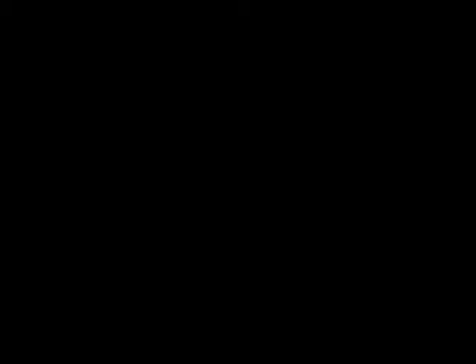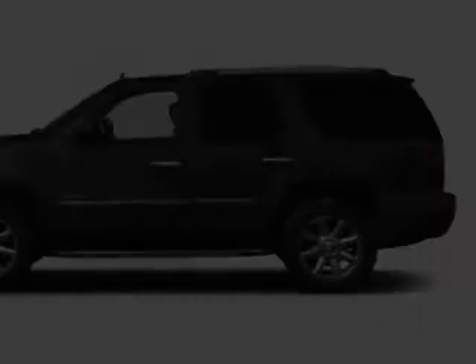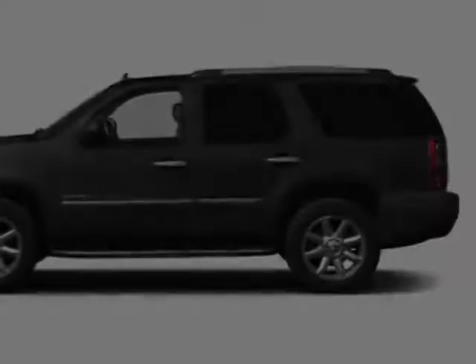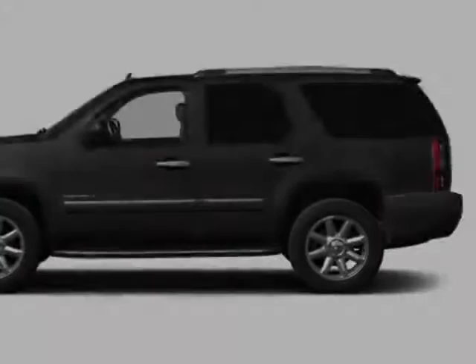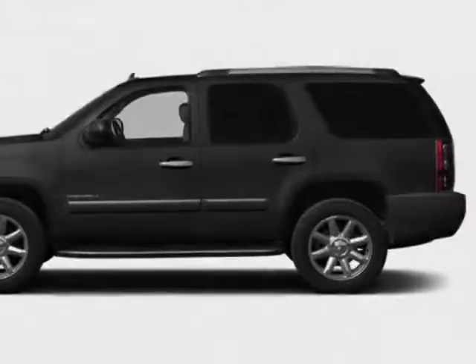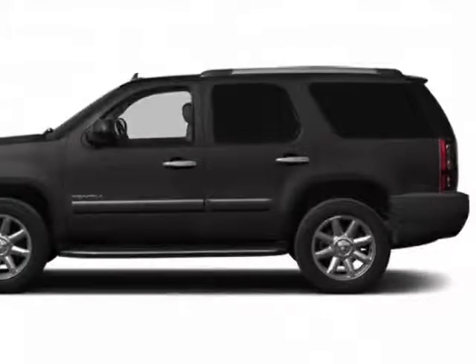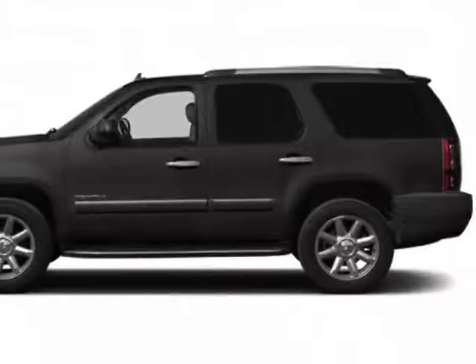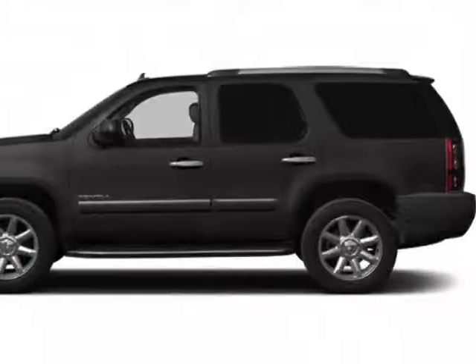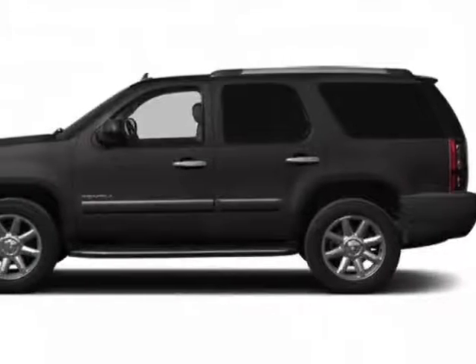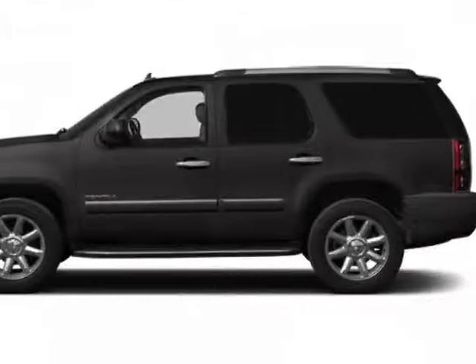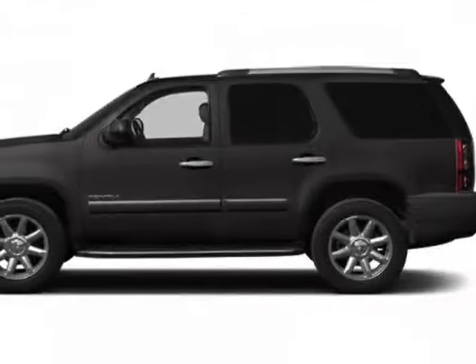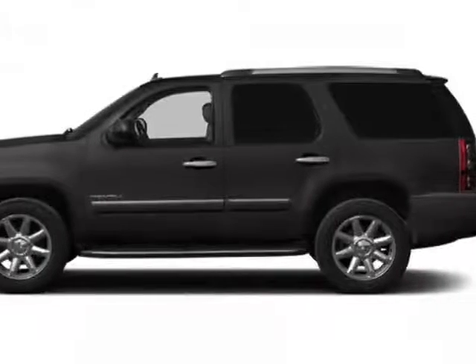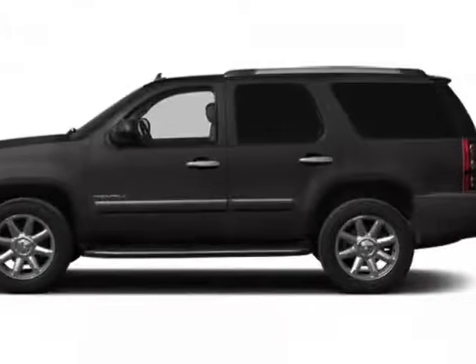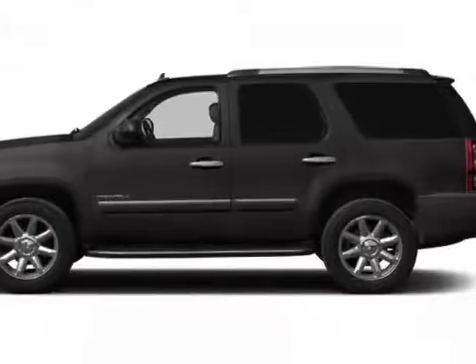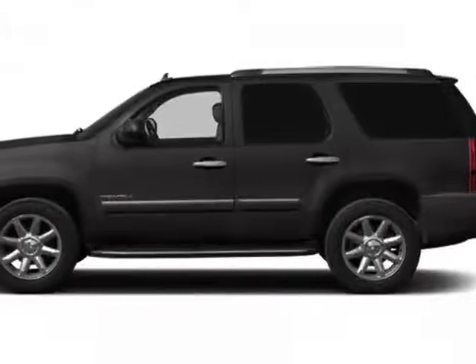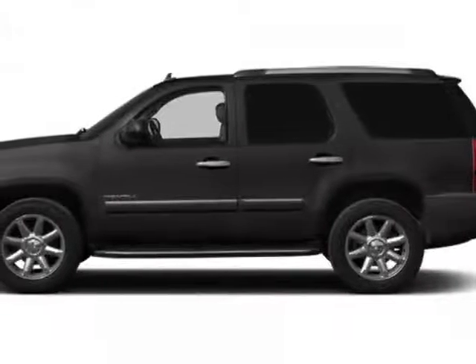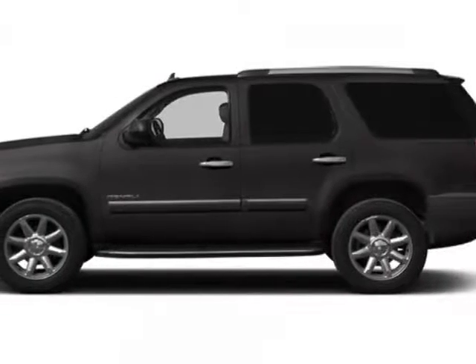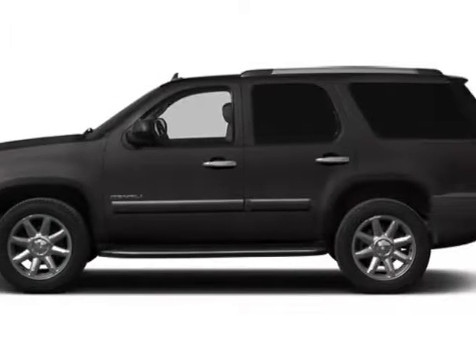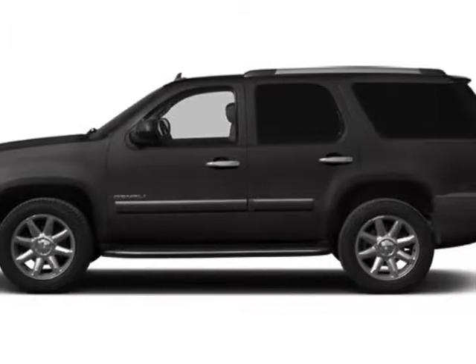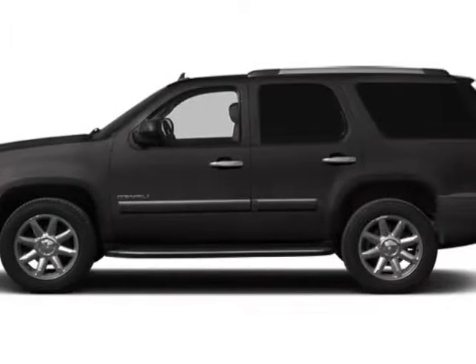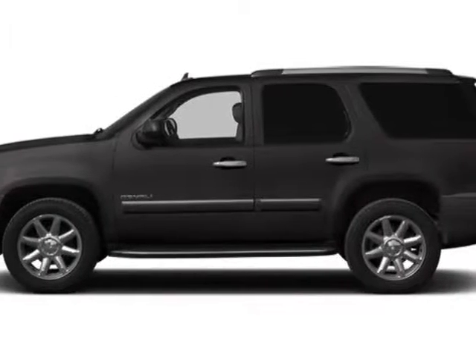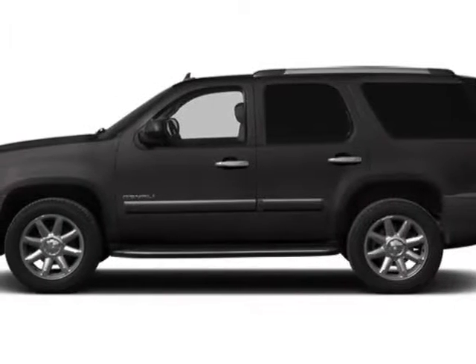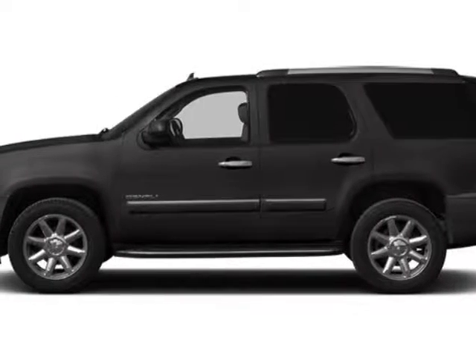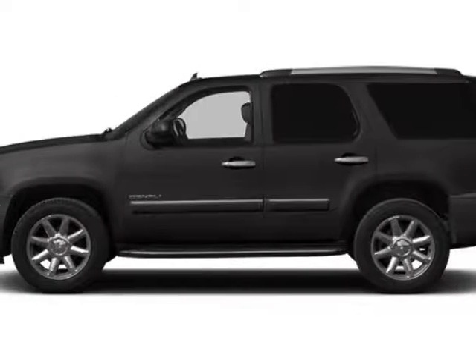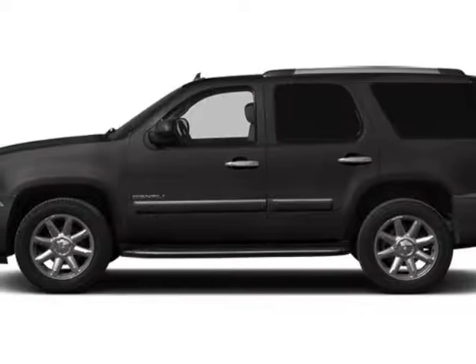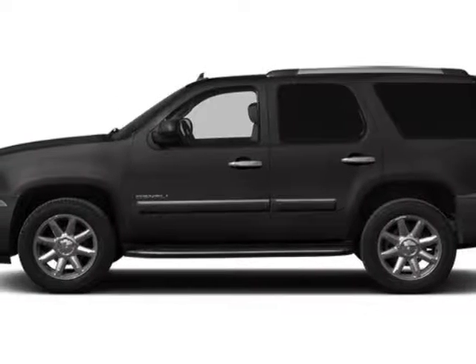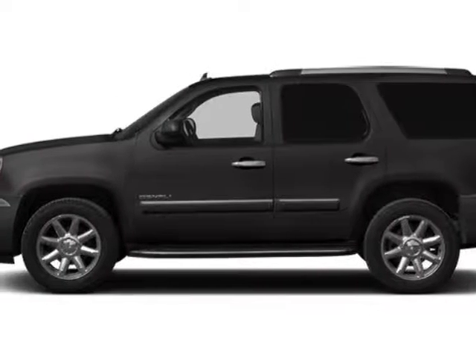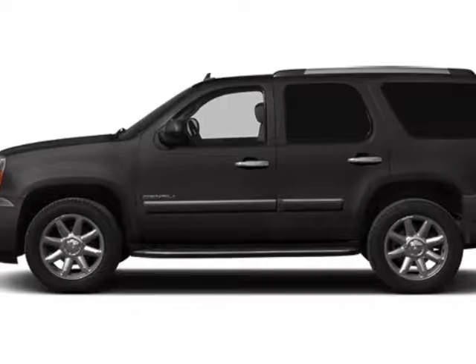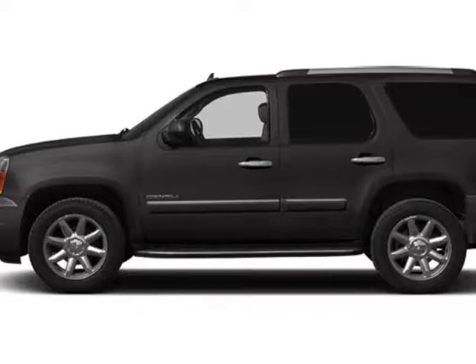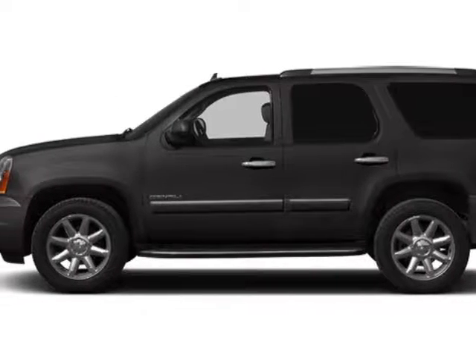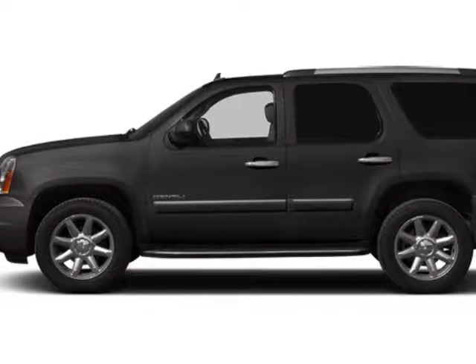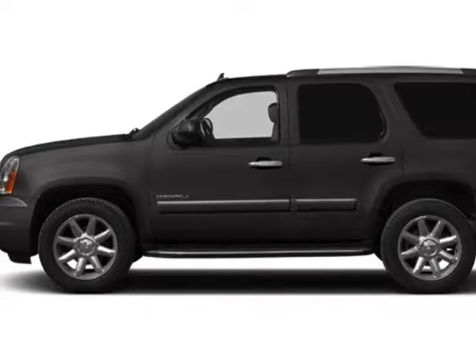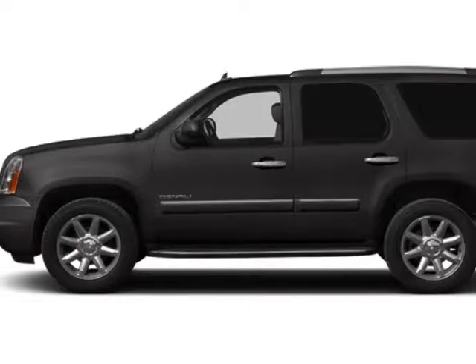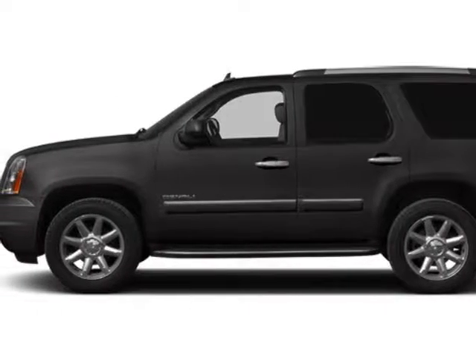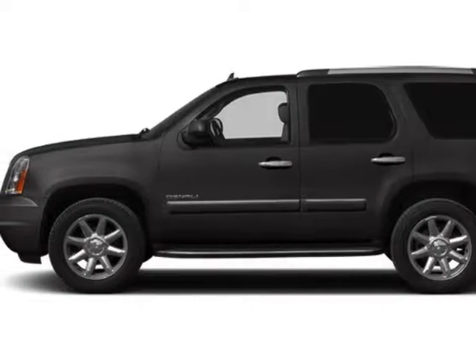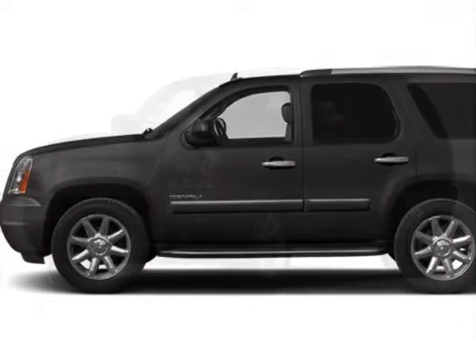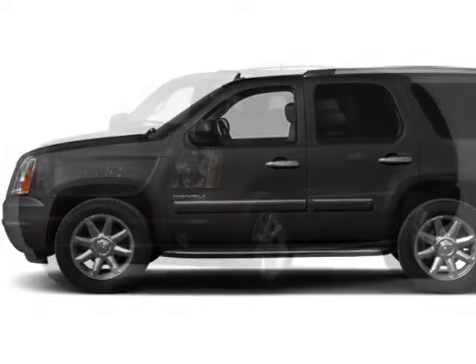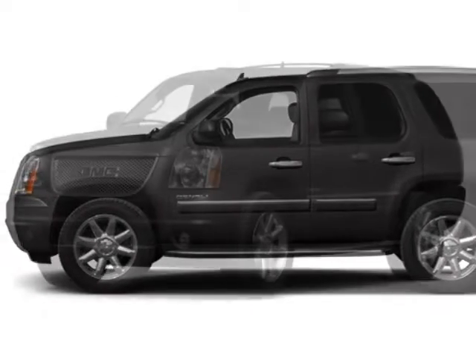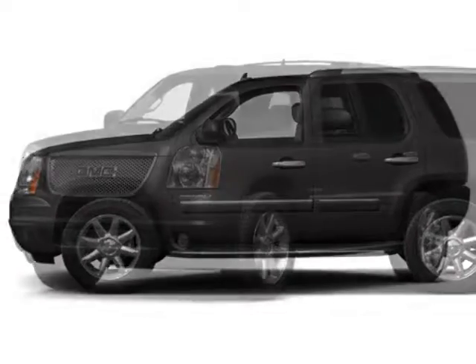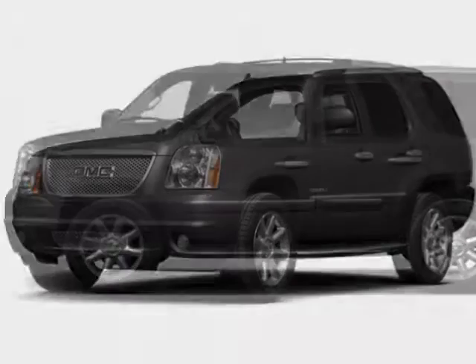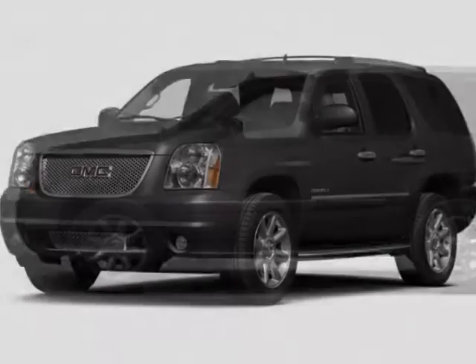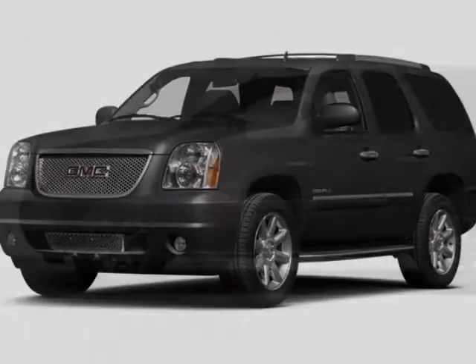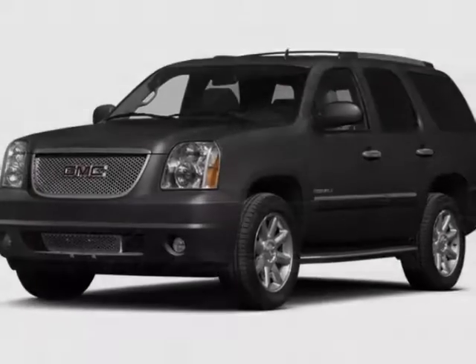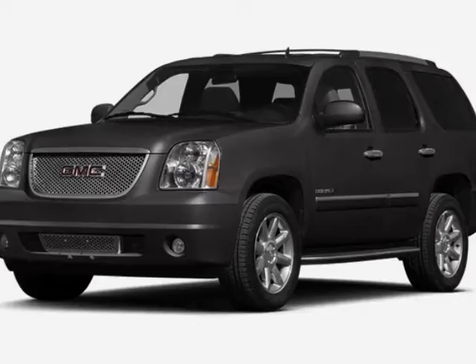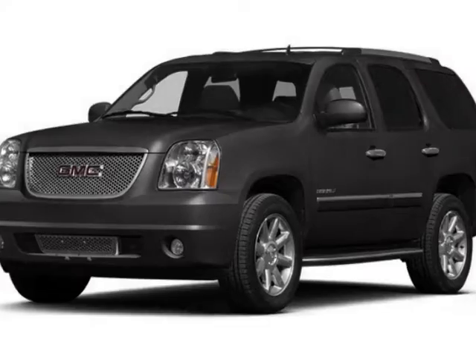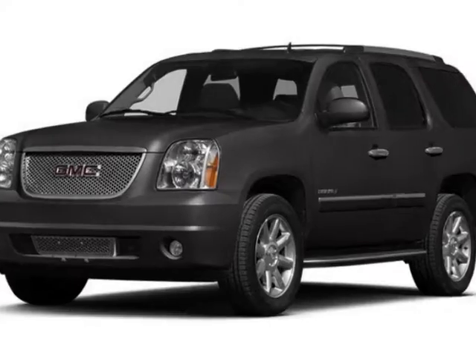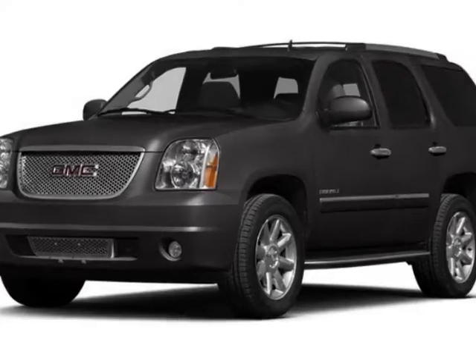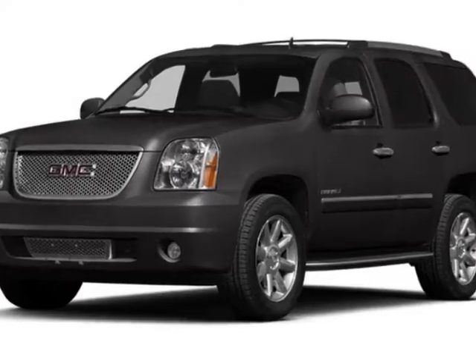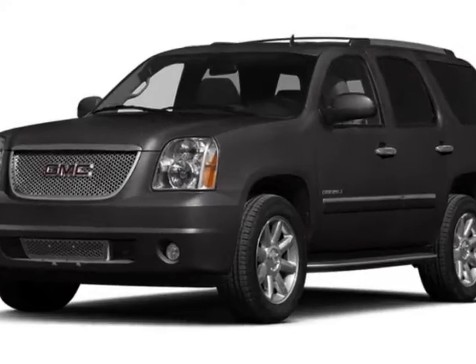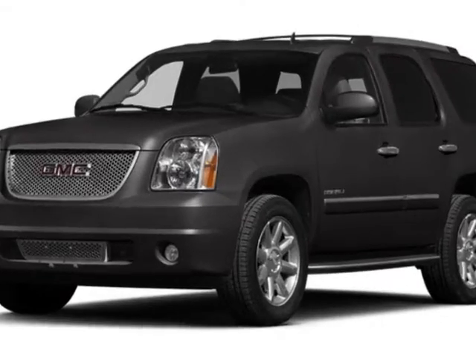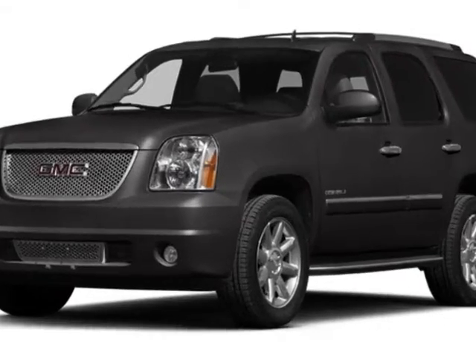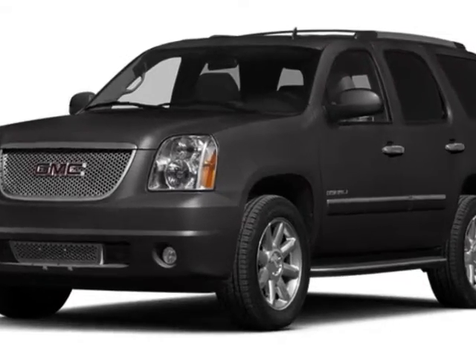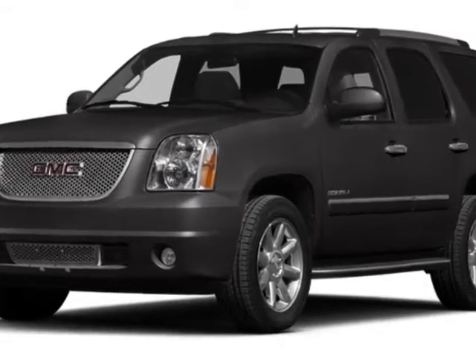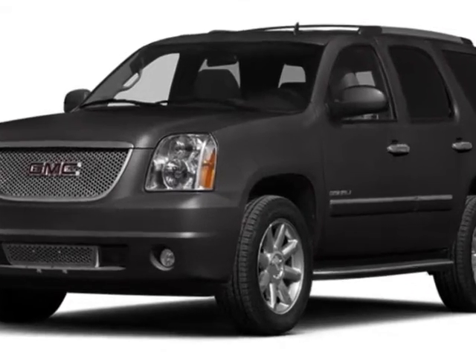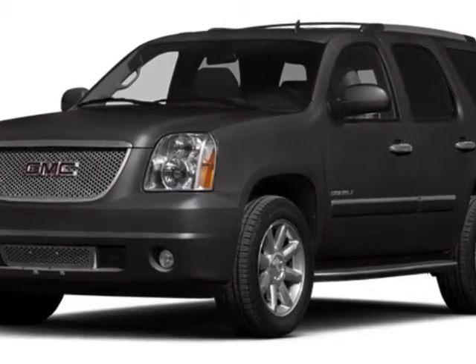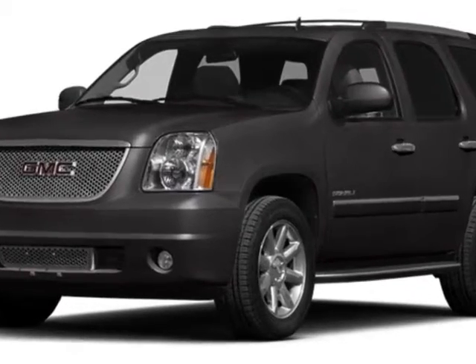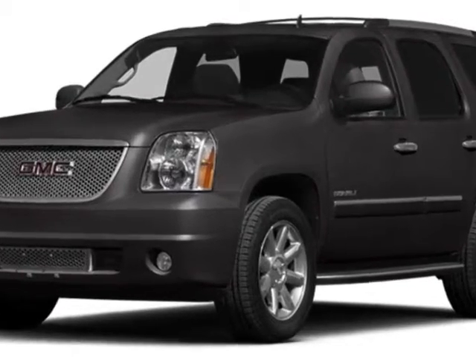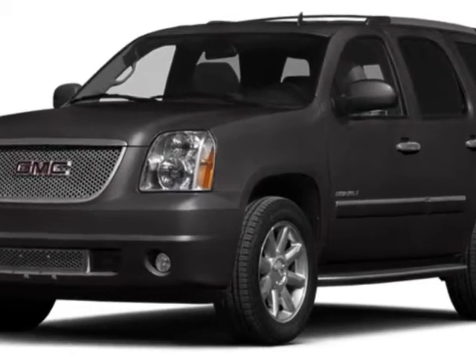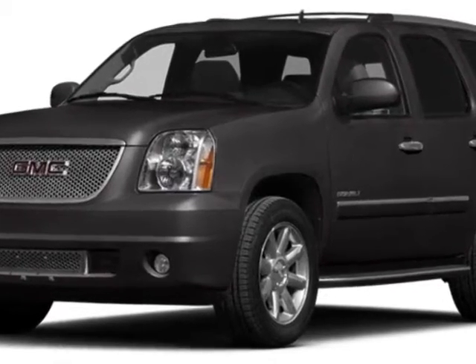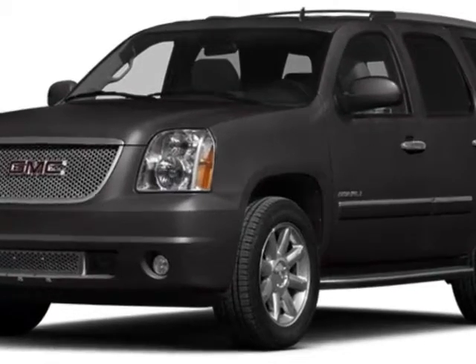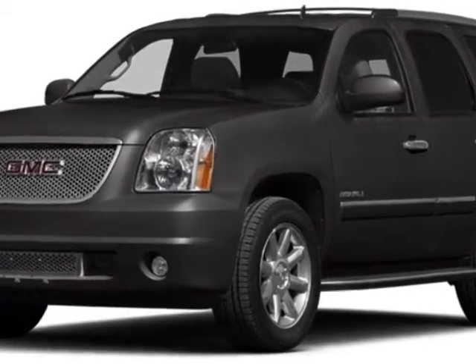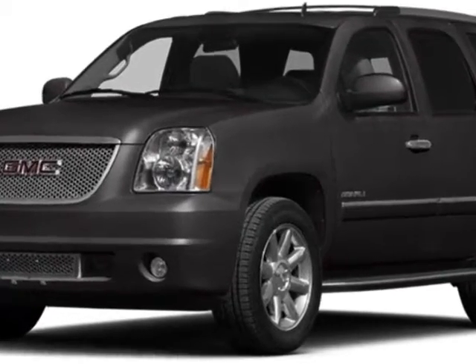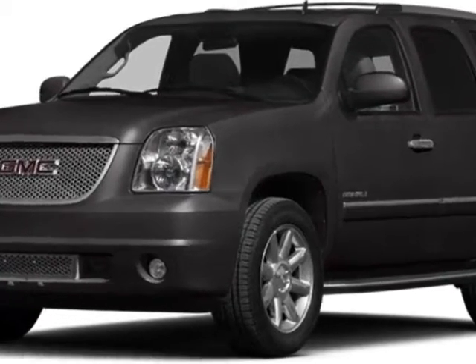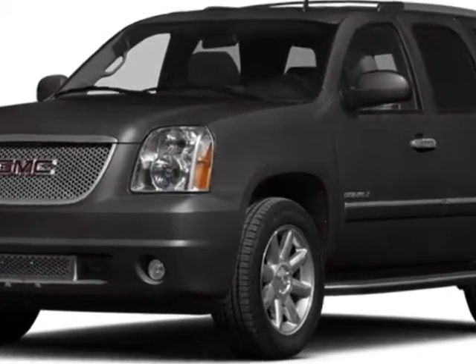Check out this new 2014 GMC Yukon. For your protection, this vehicle has a full factory warranty.